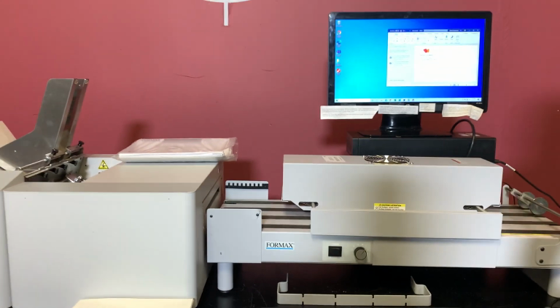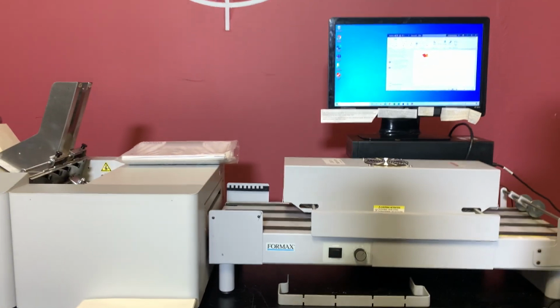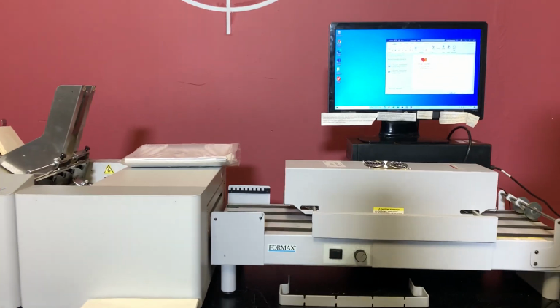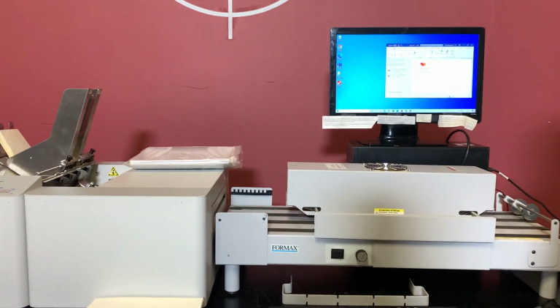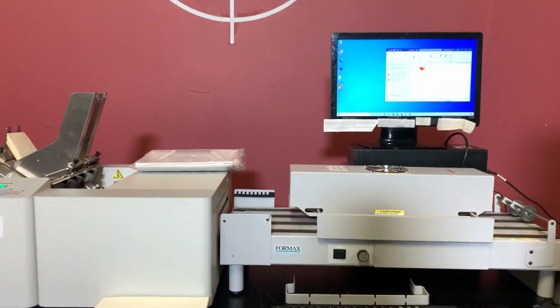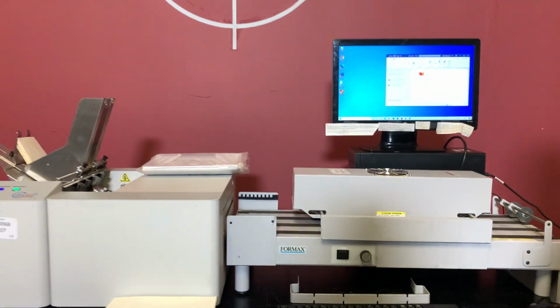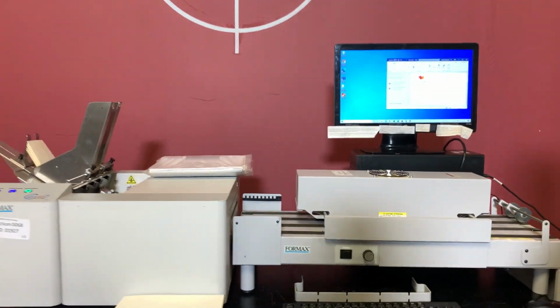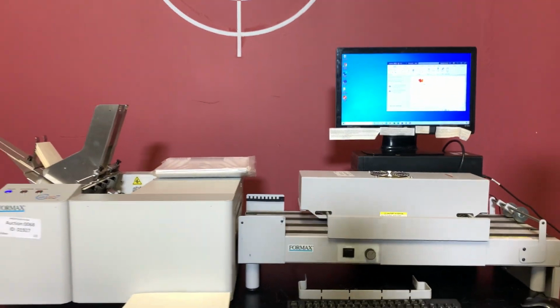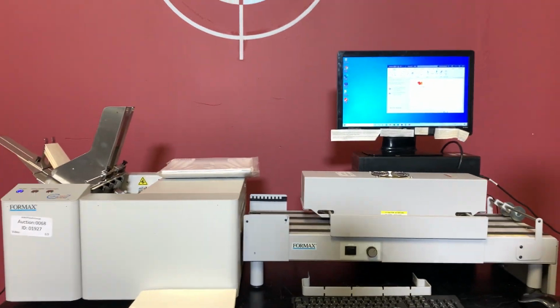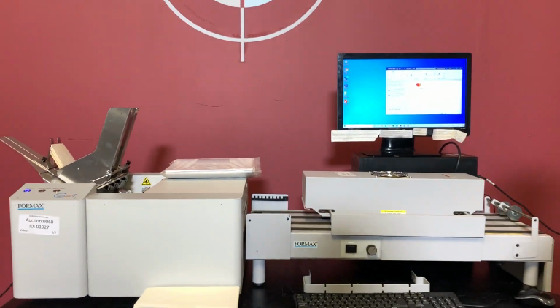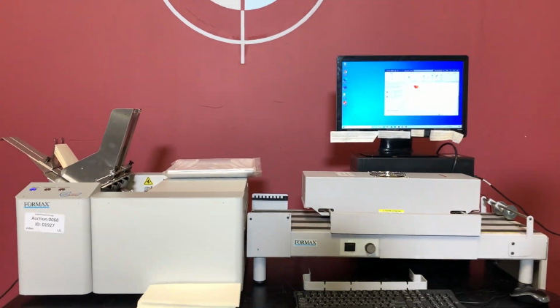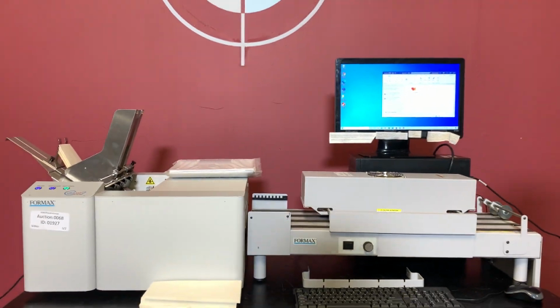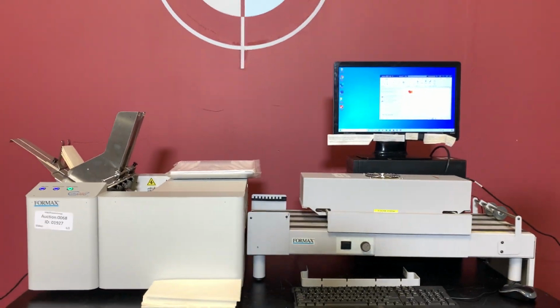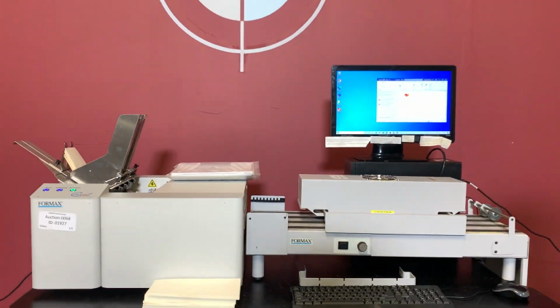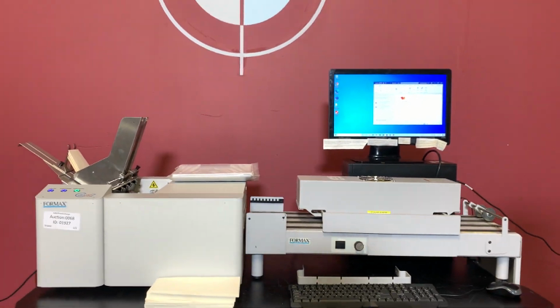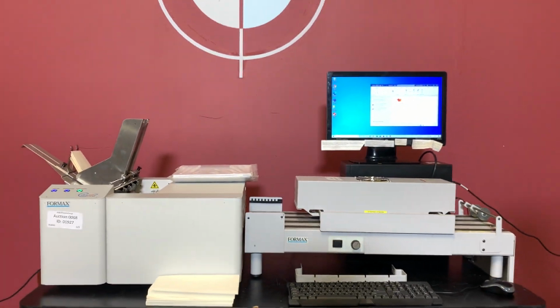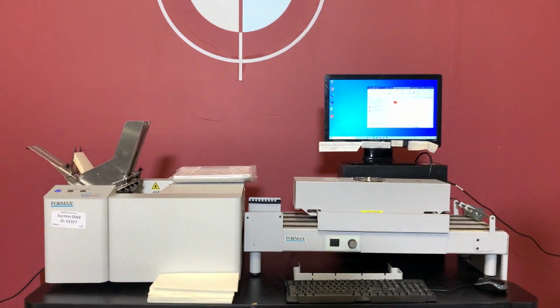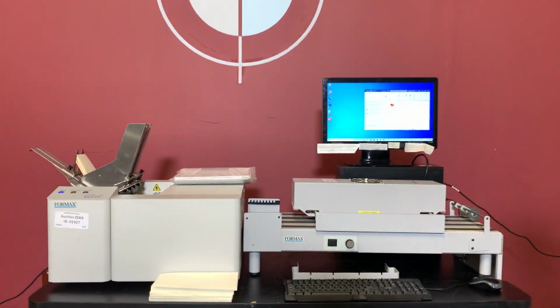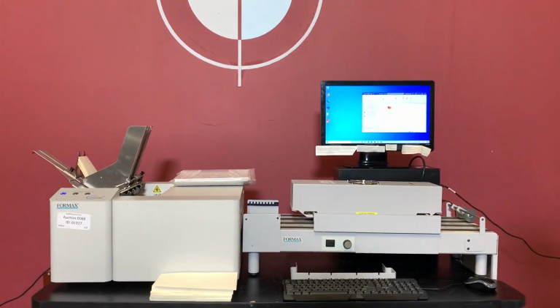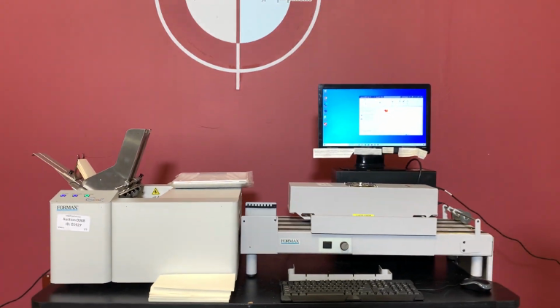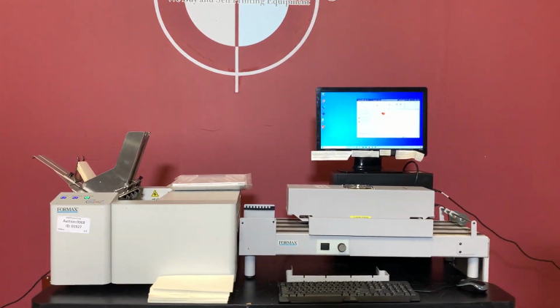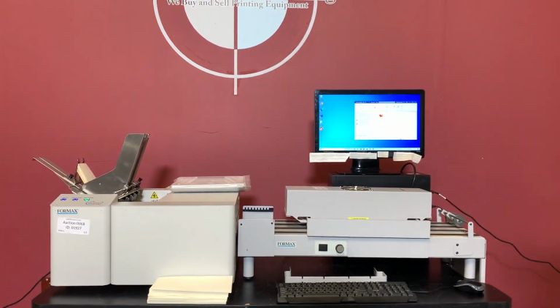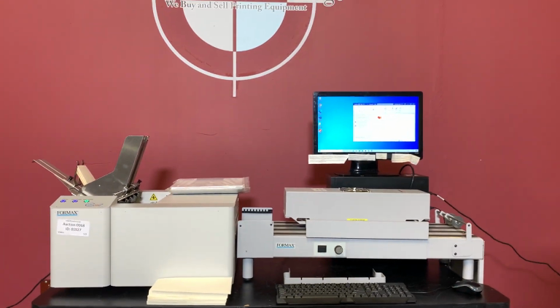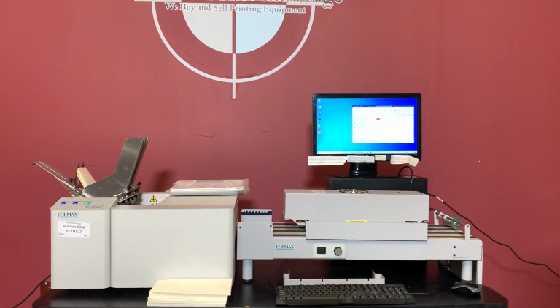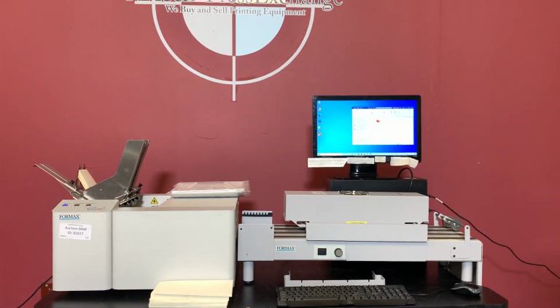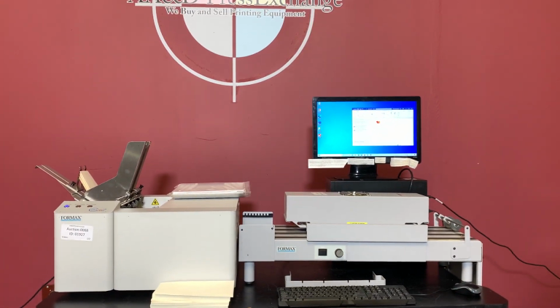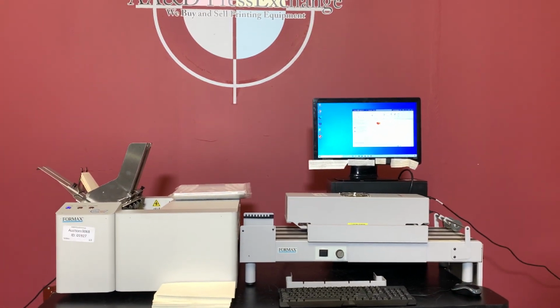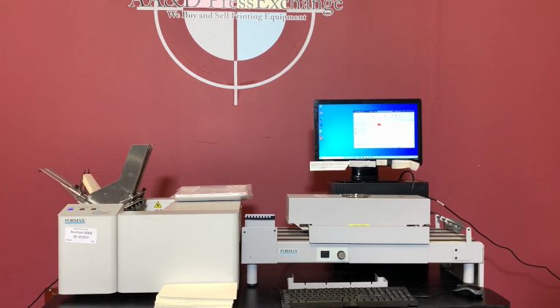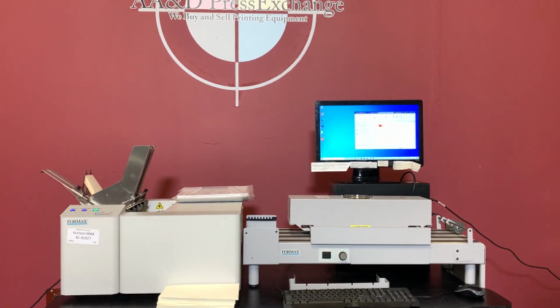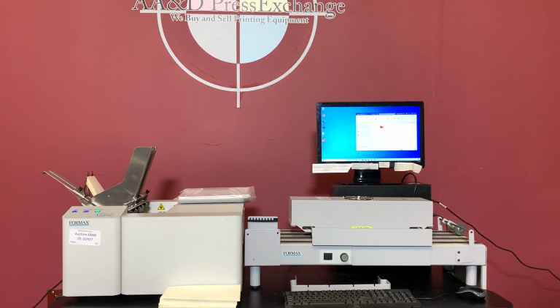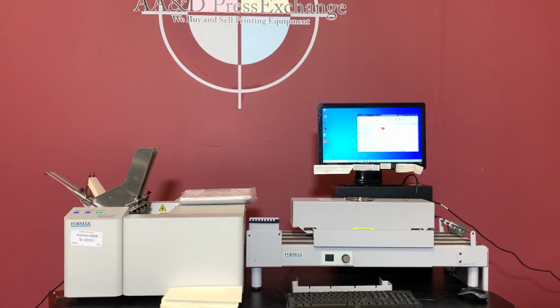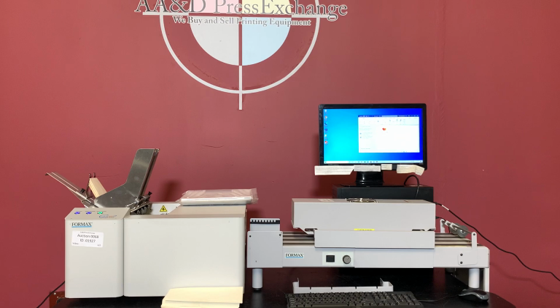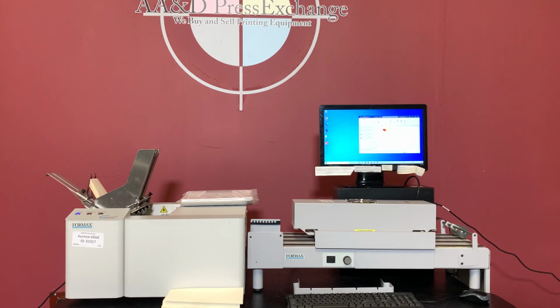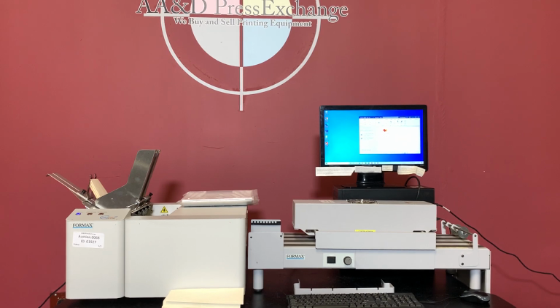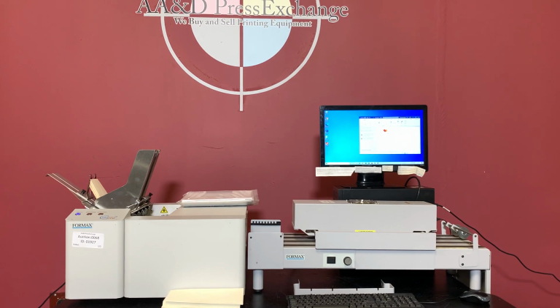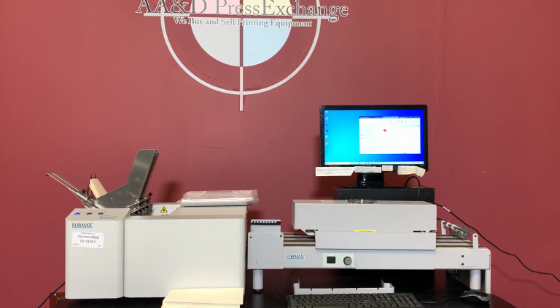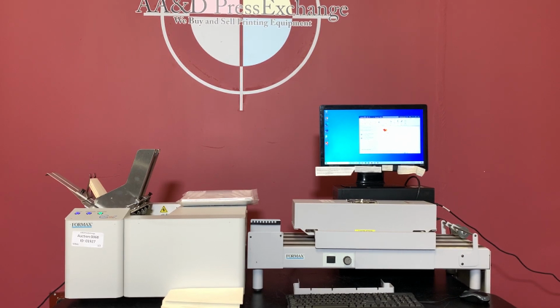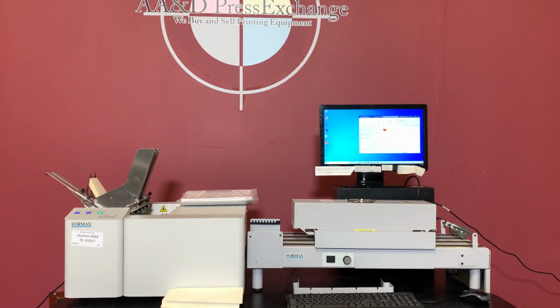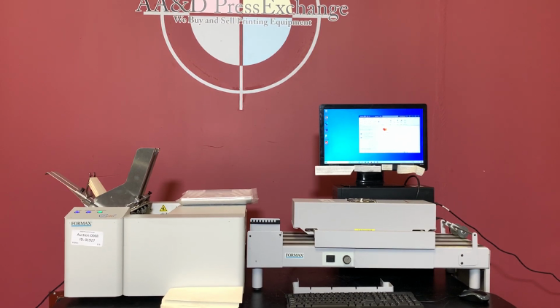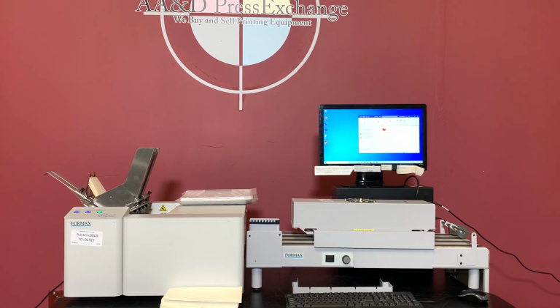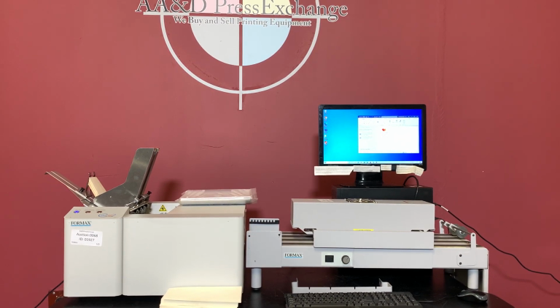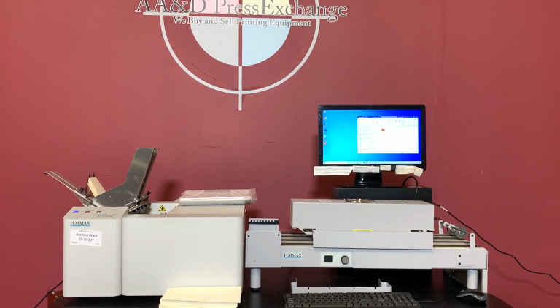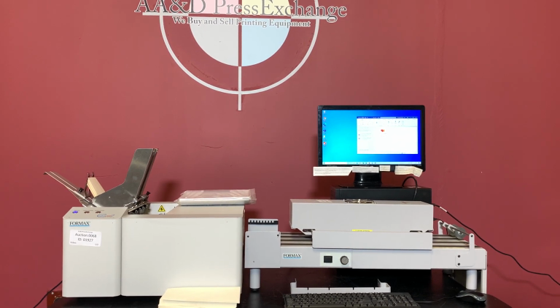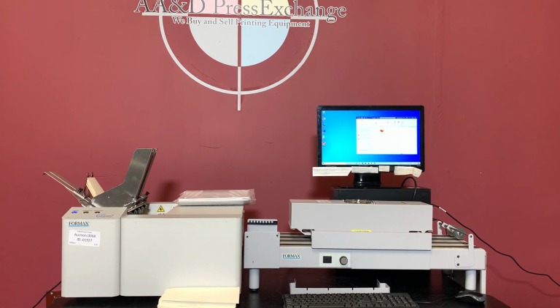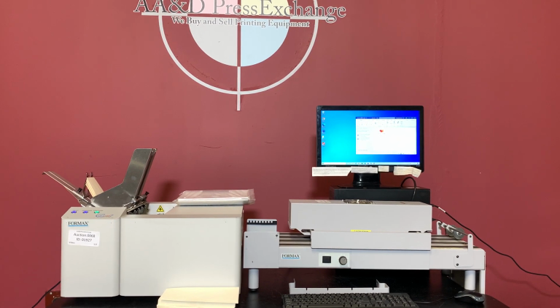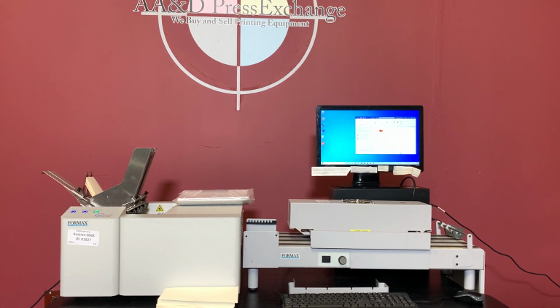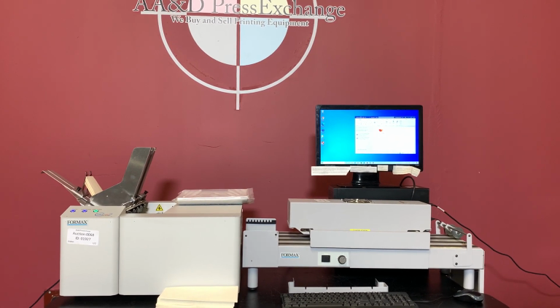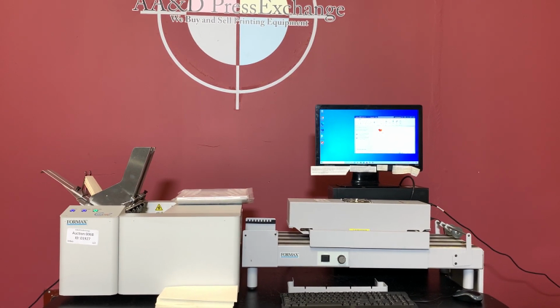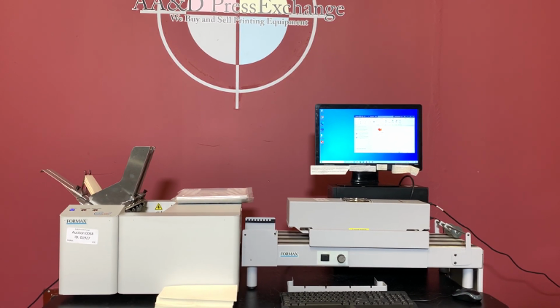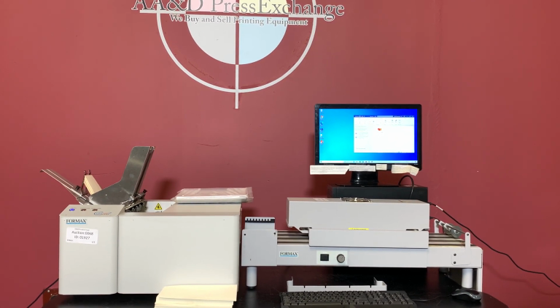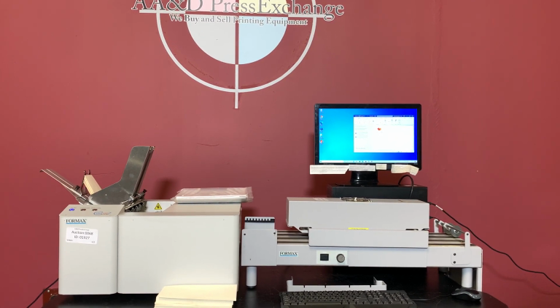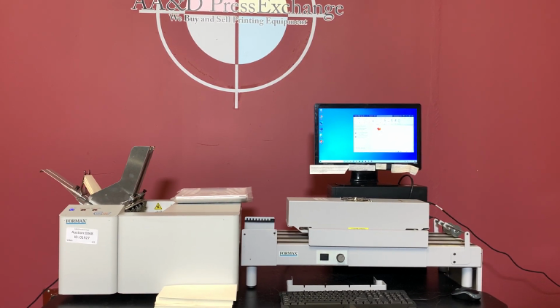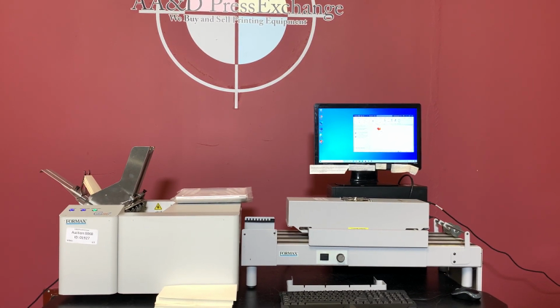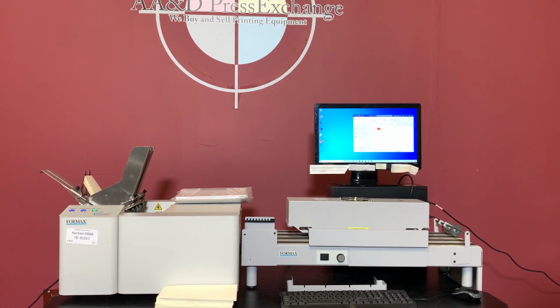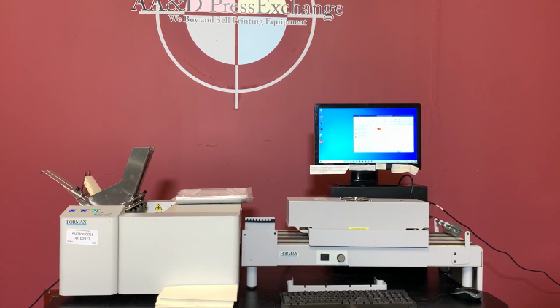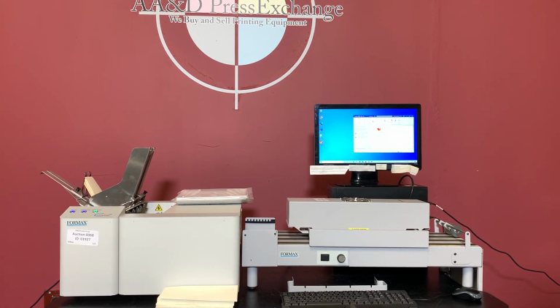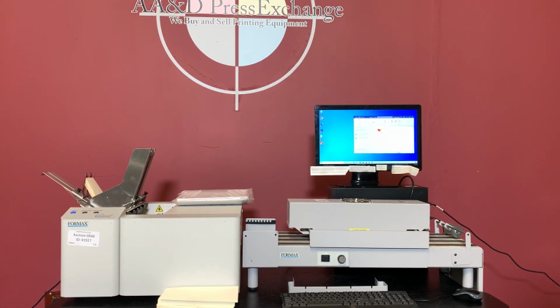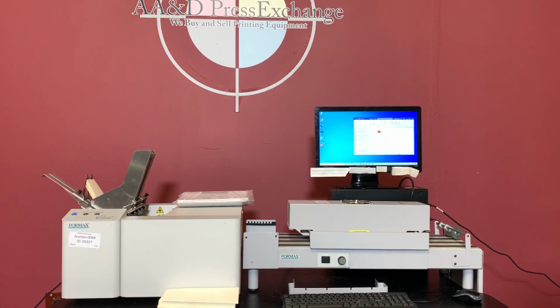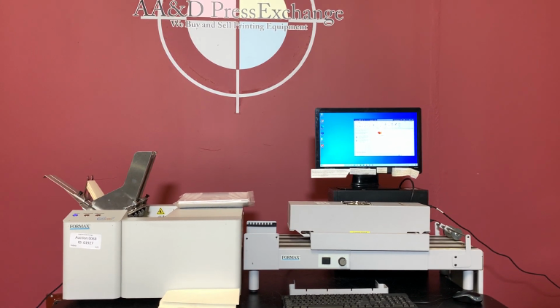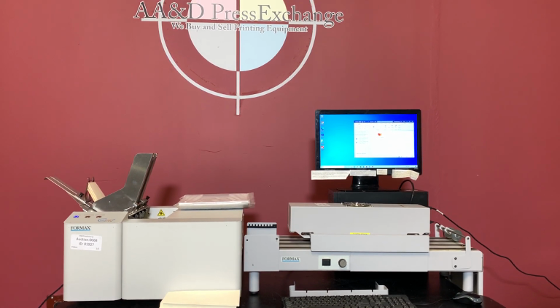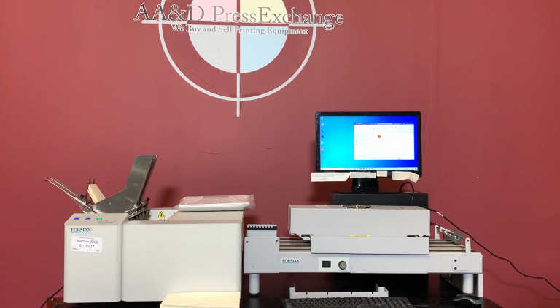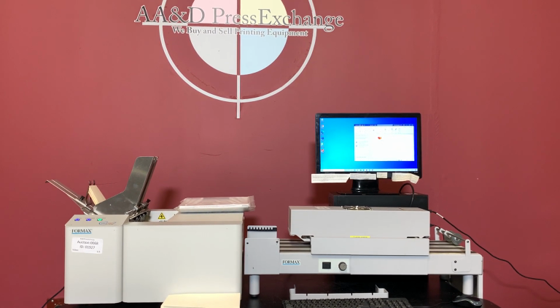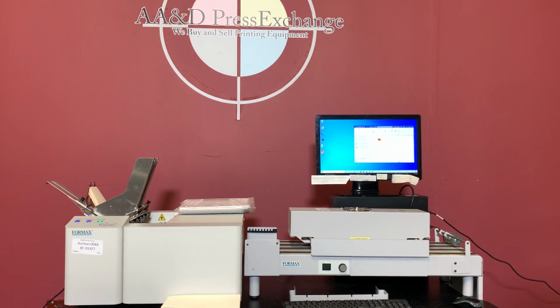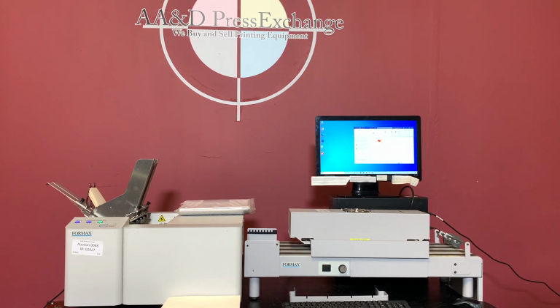So again, up for auction is a Formax ColorMax 7 printer with the conveyor.